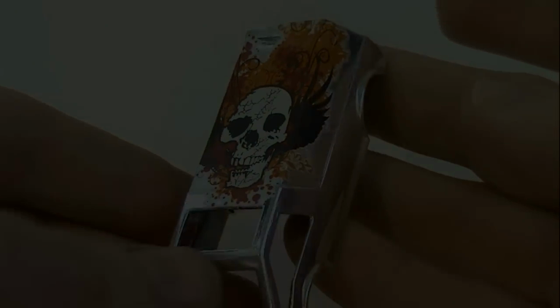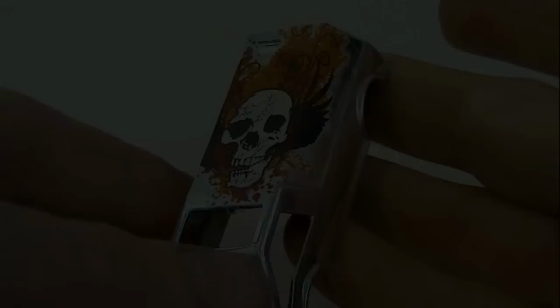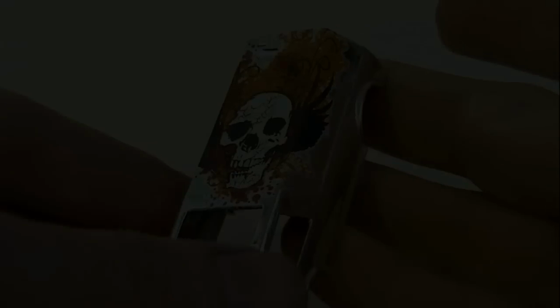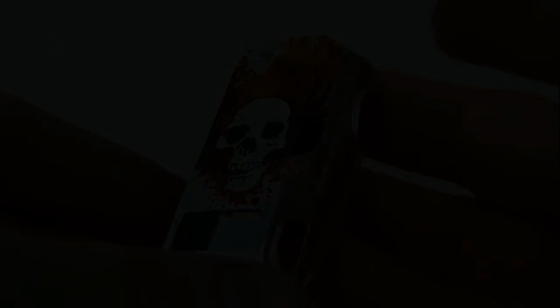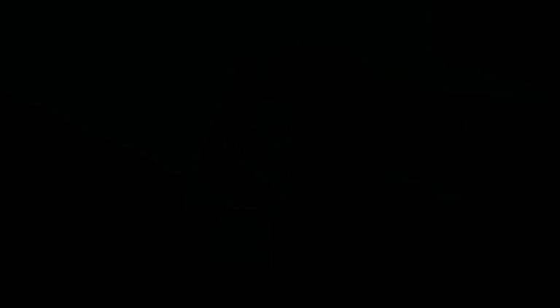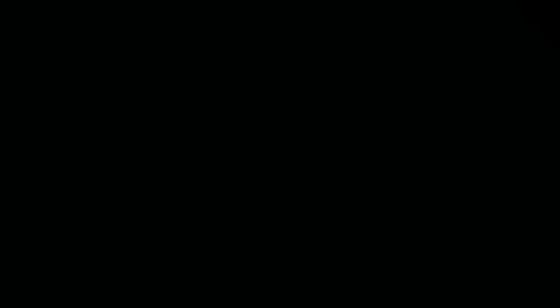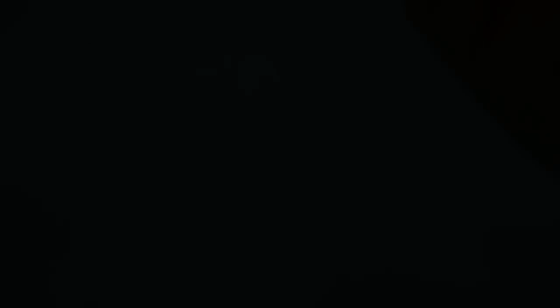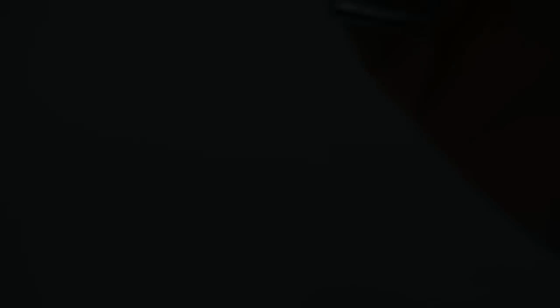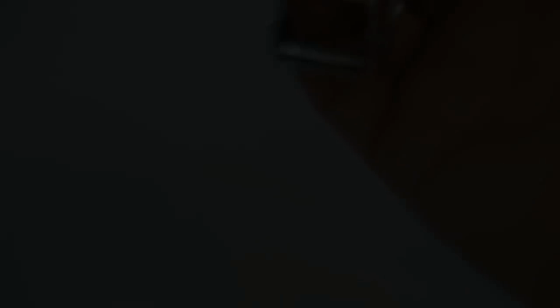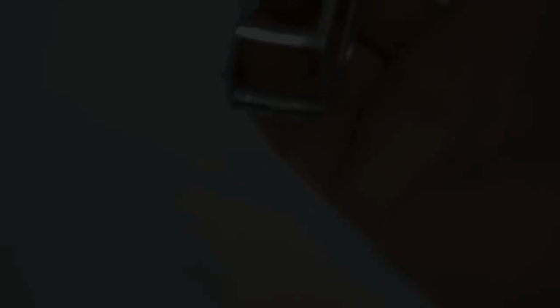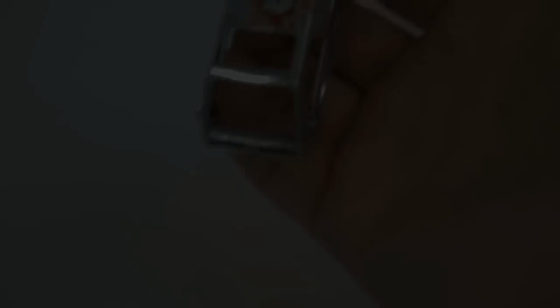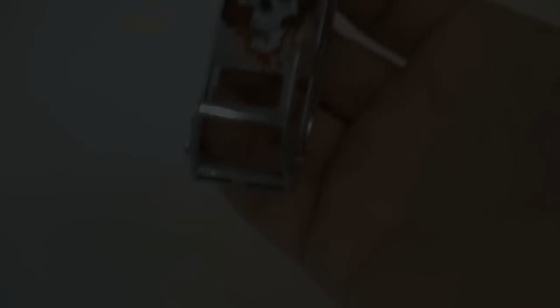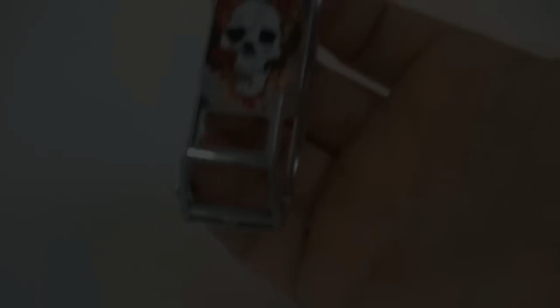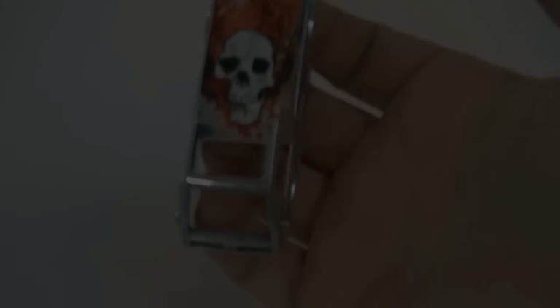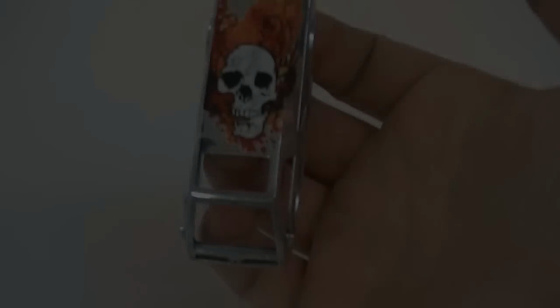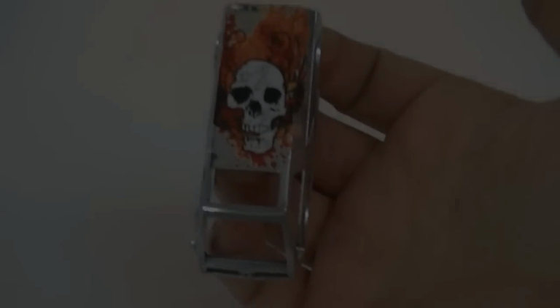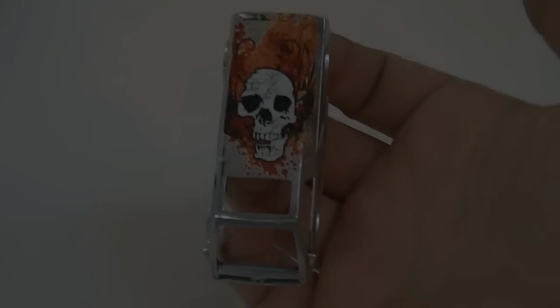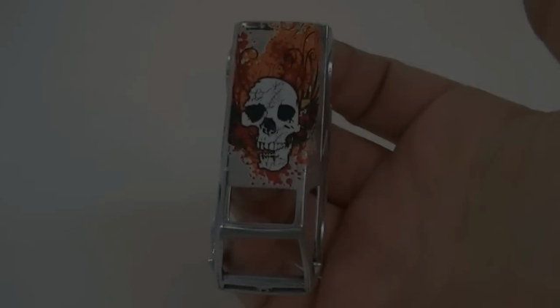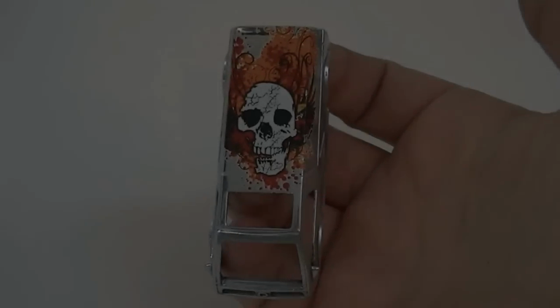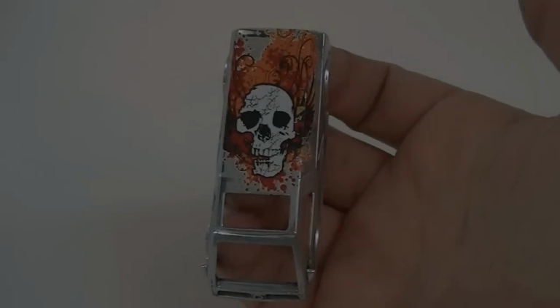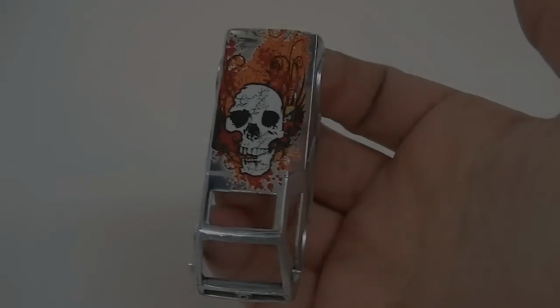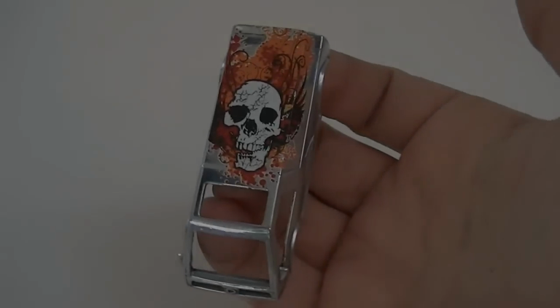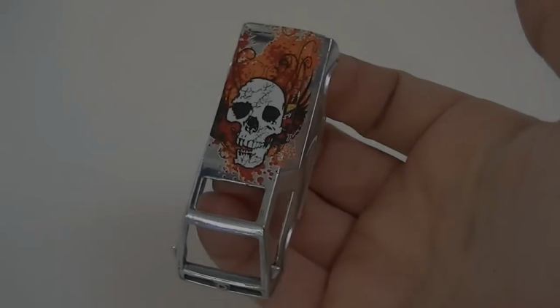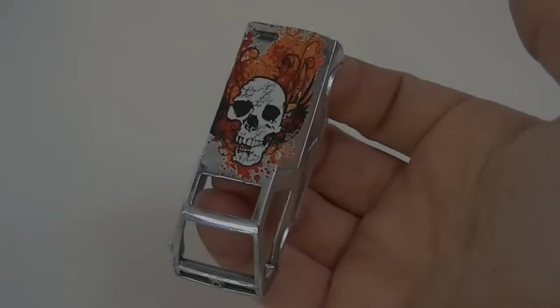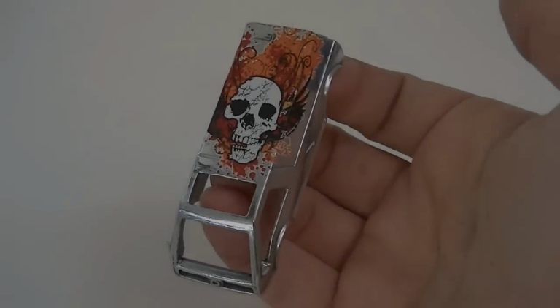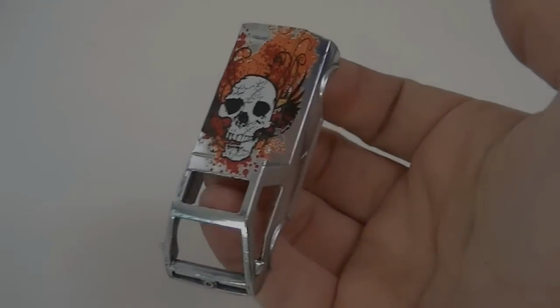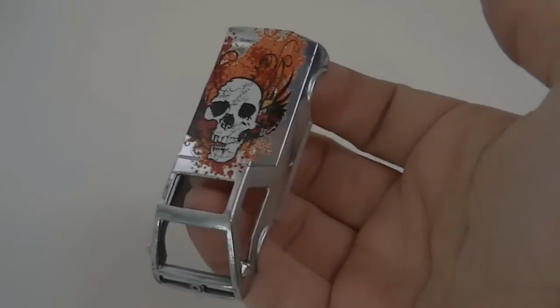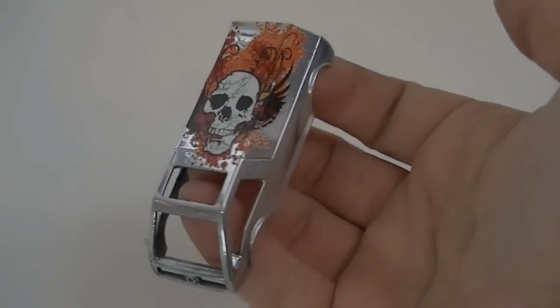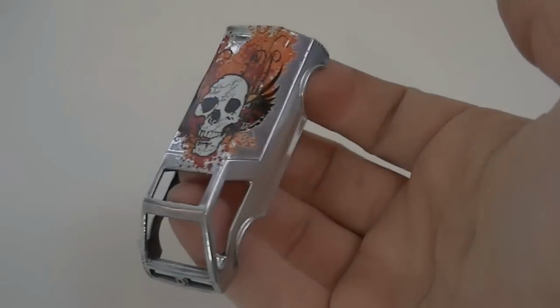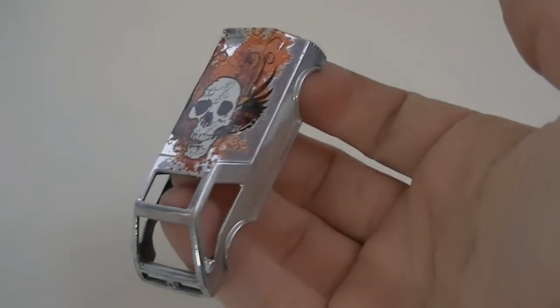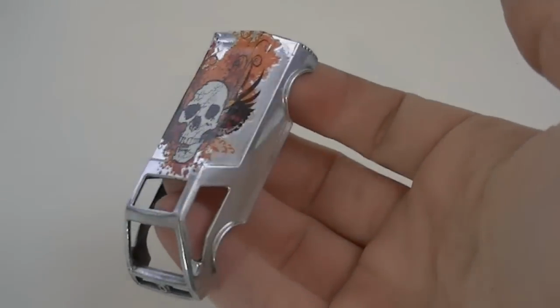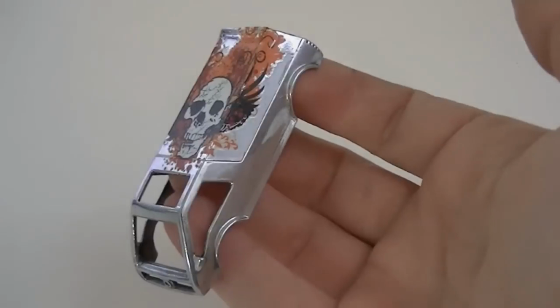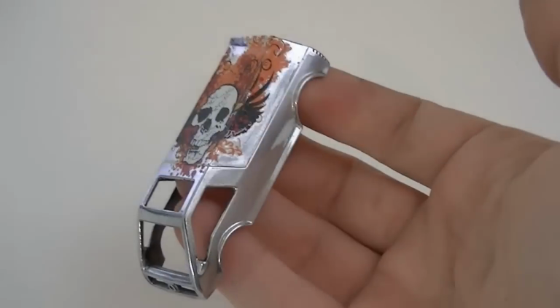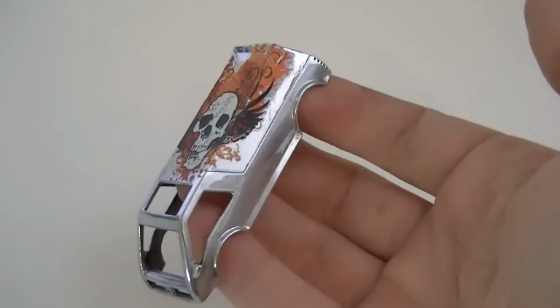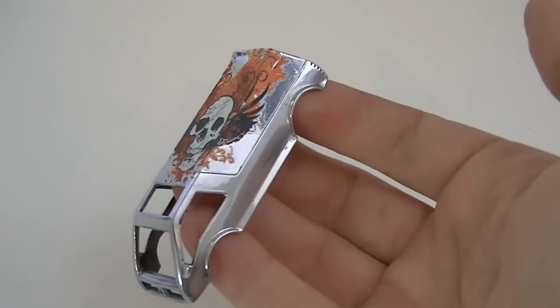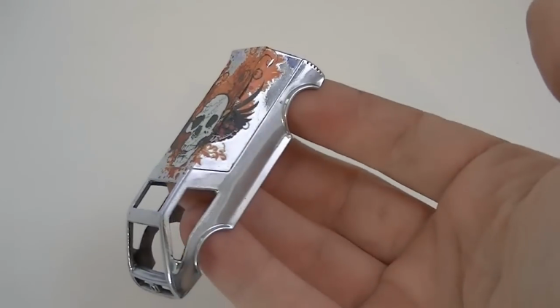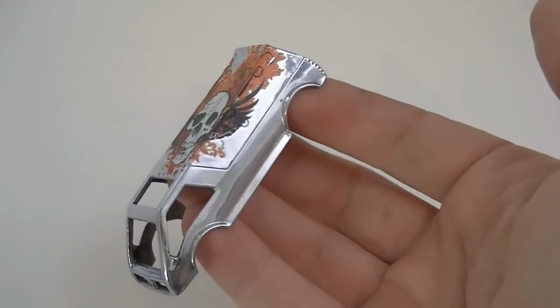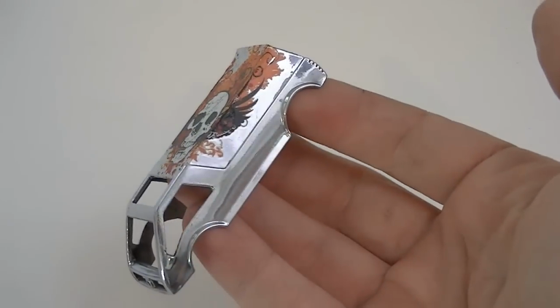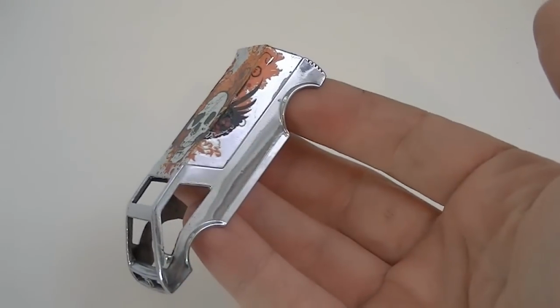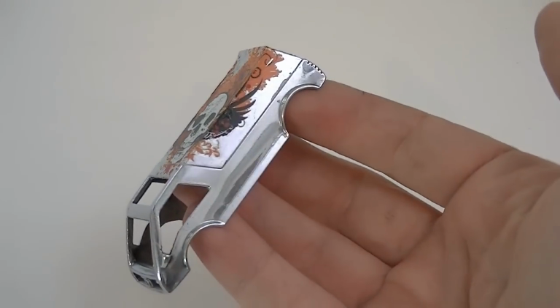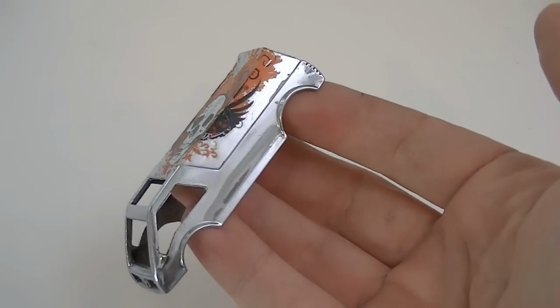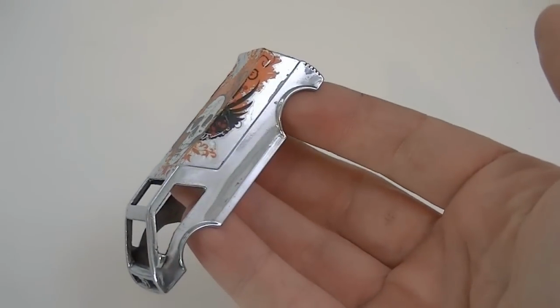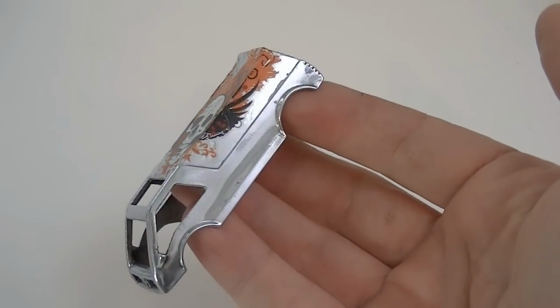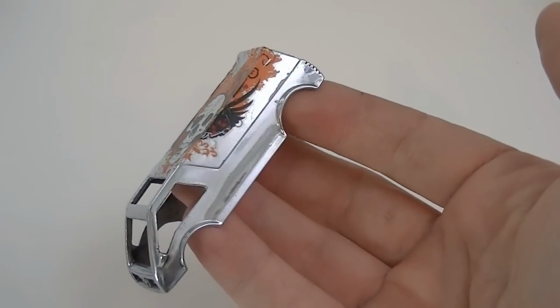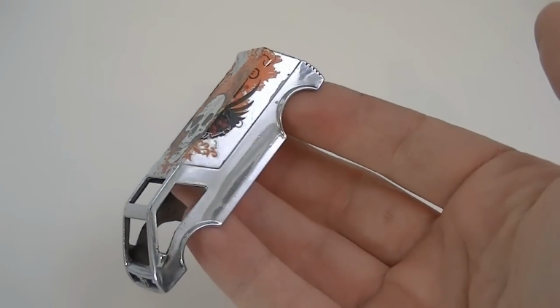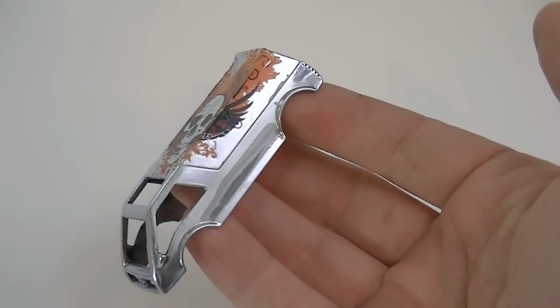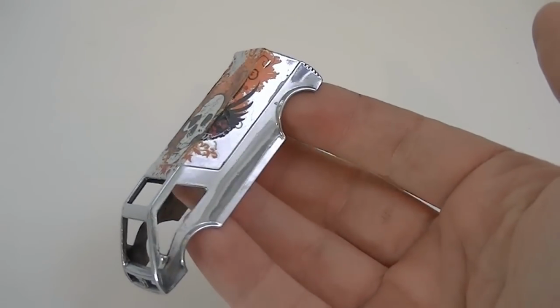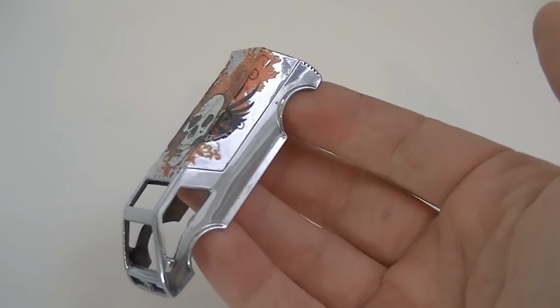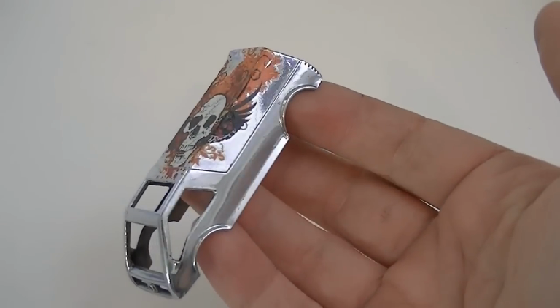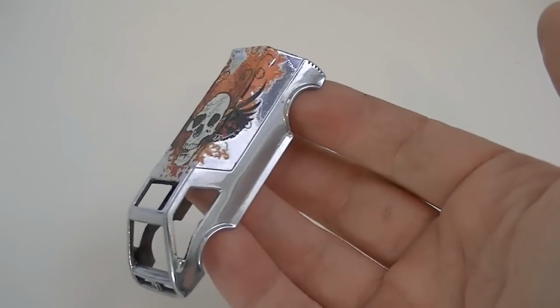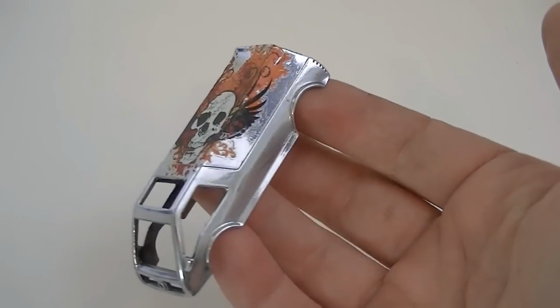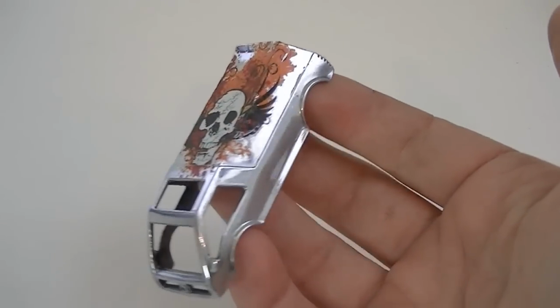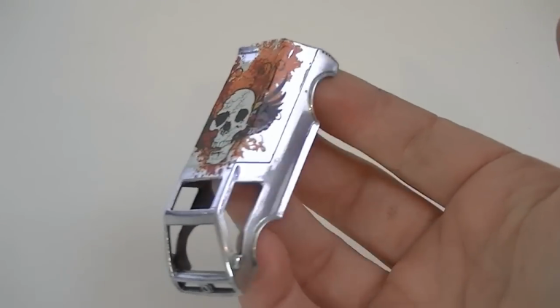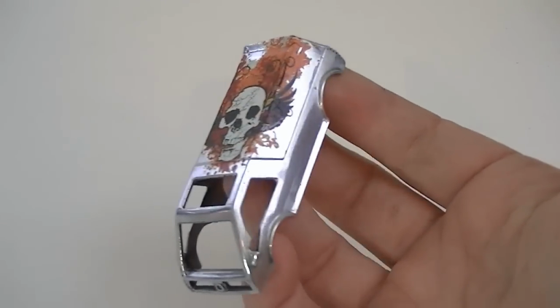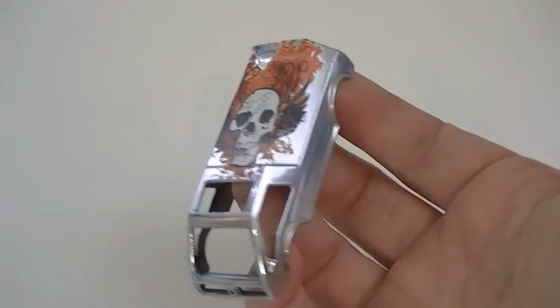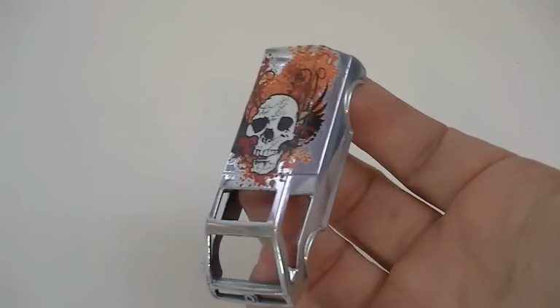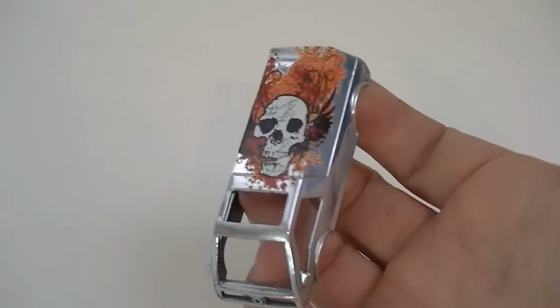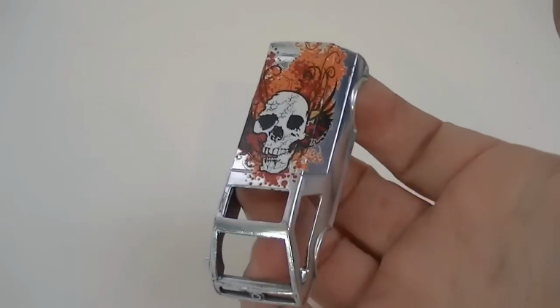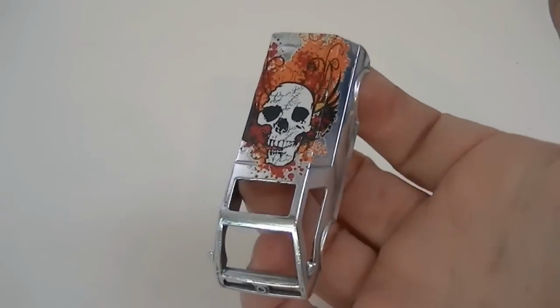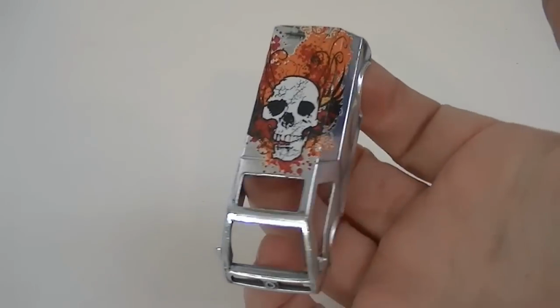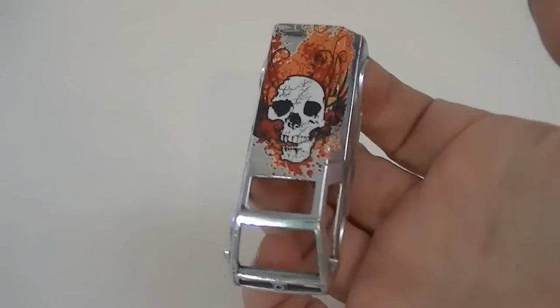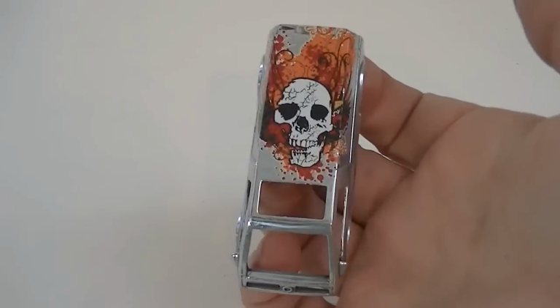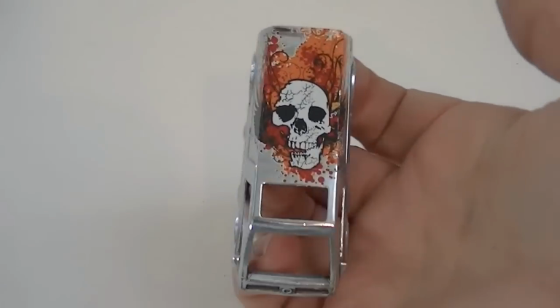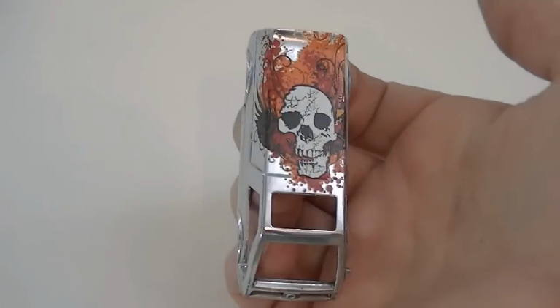This is about an hour later, and everything is dry. So let's put the van back together and see the final result.